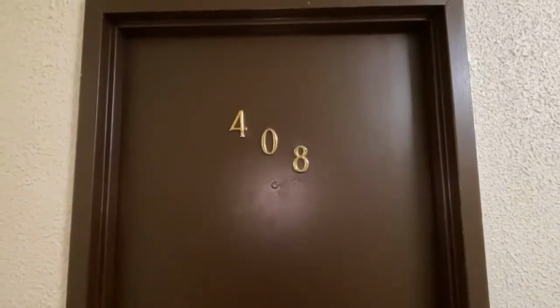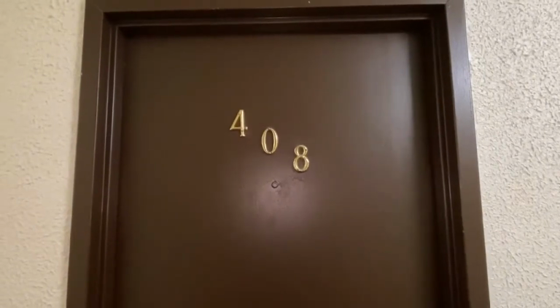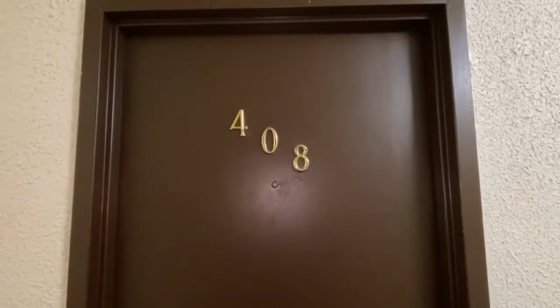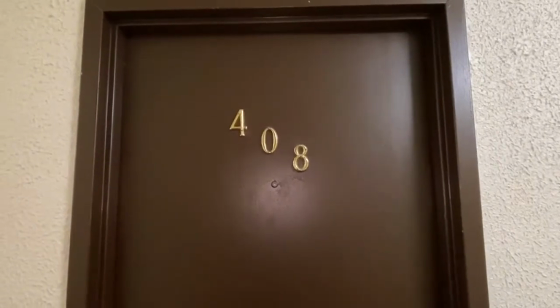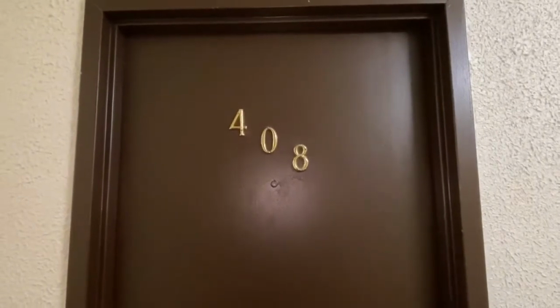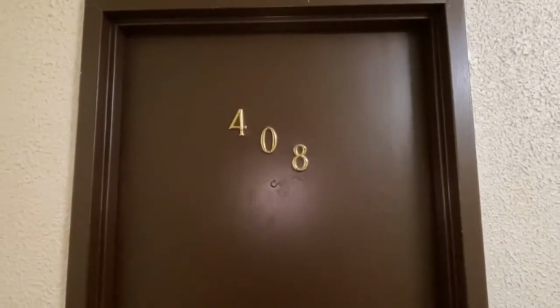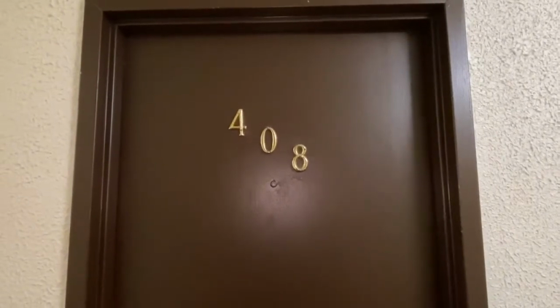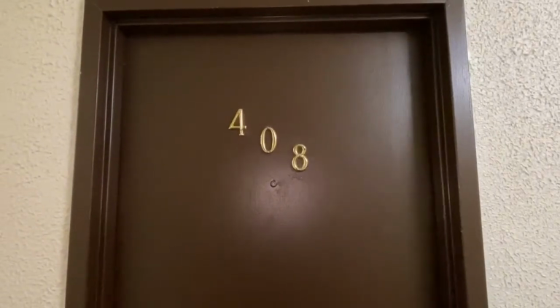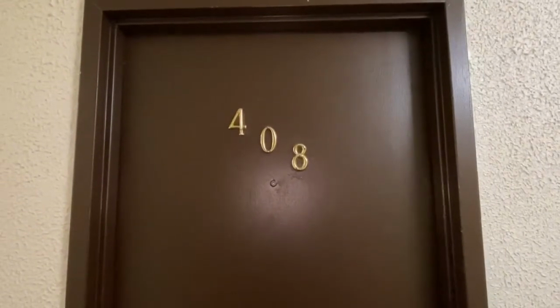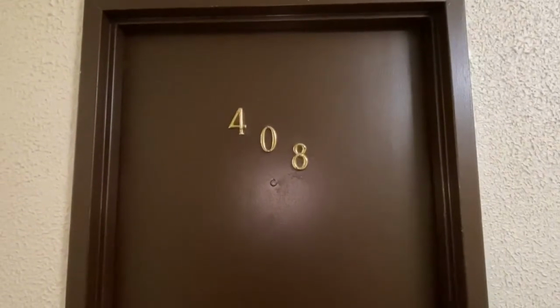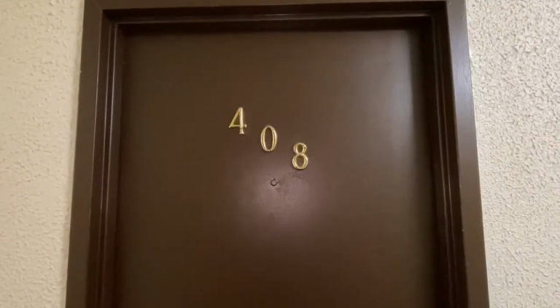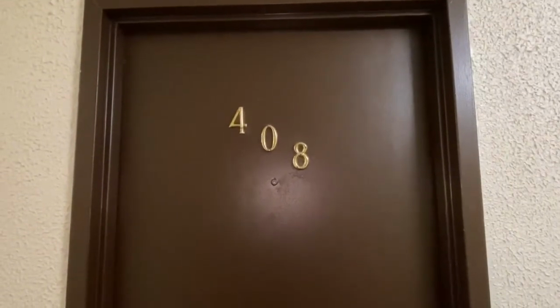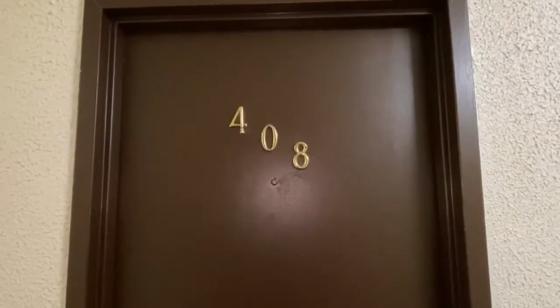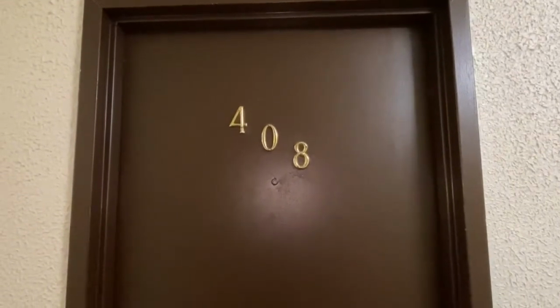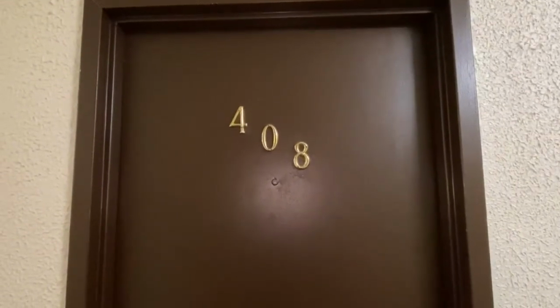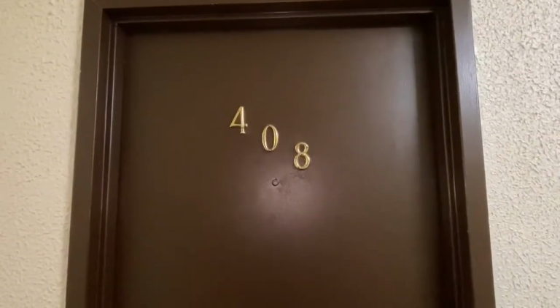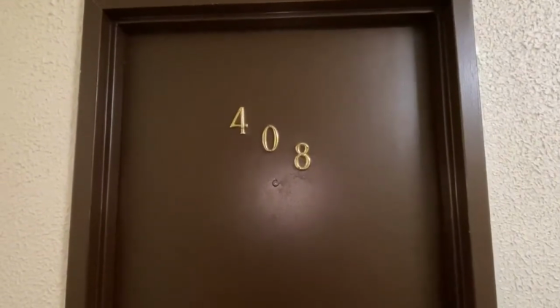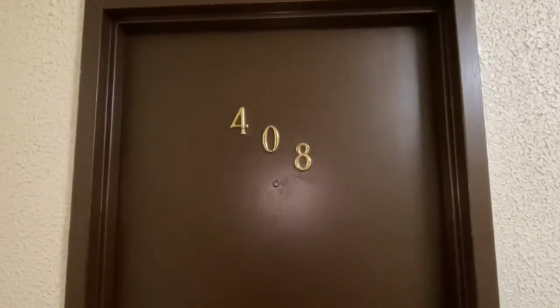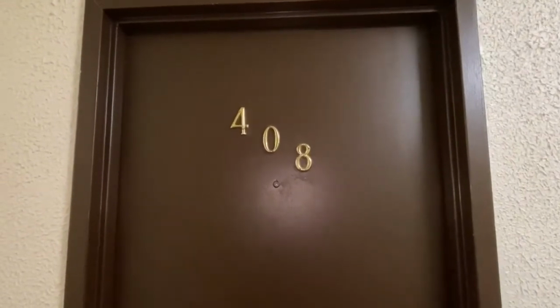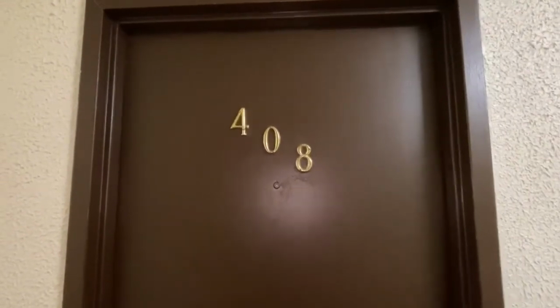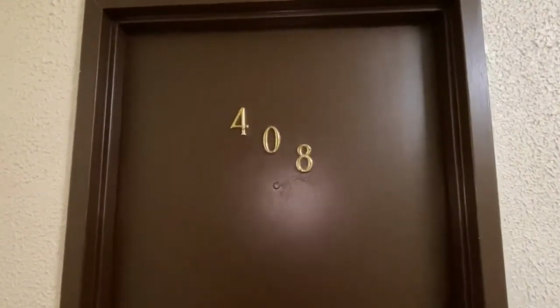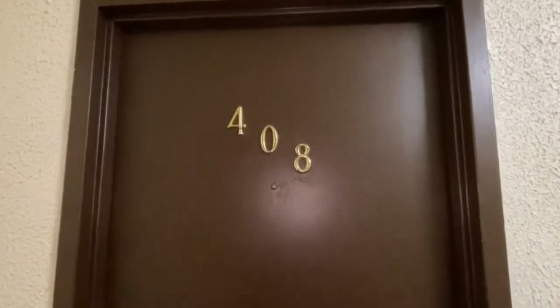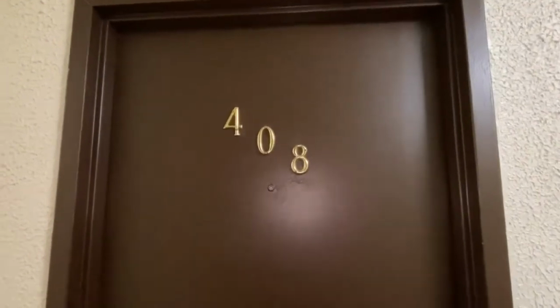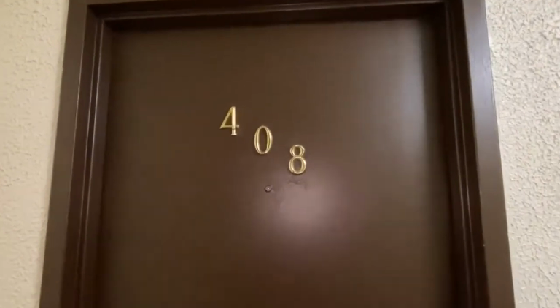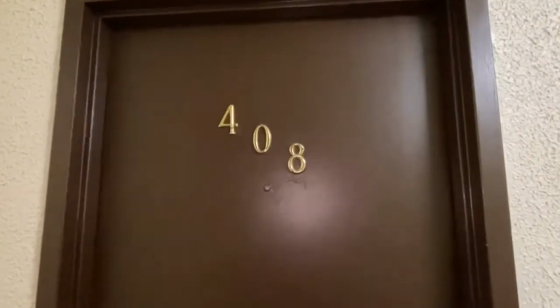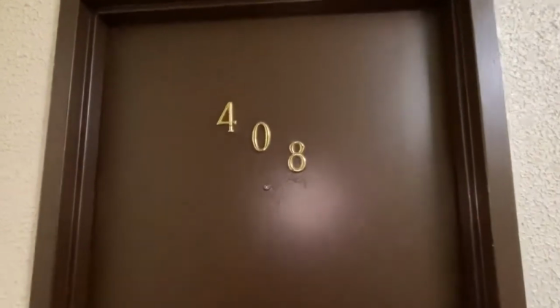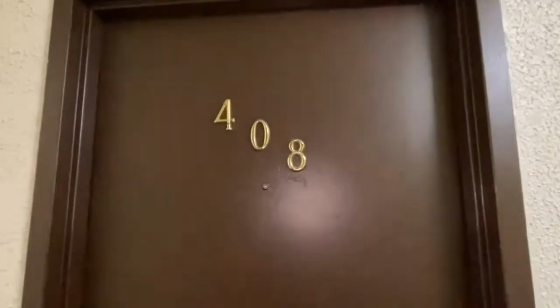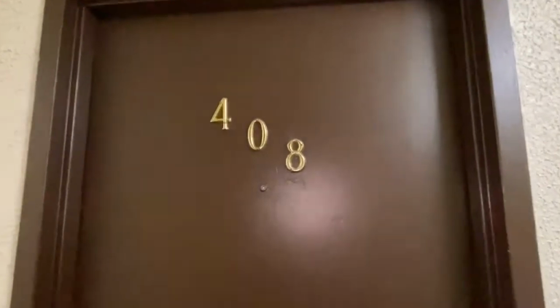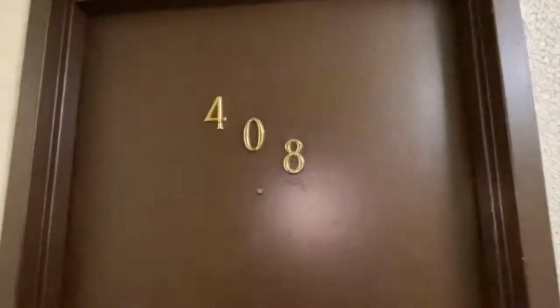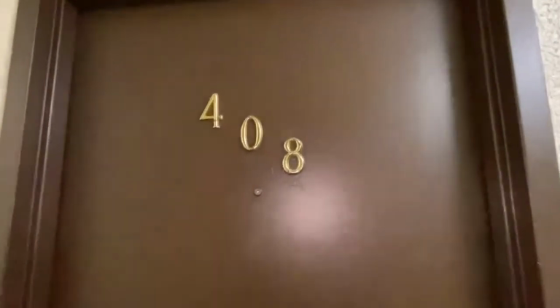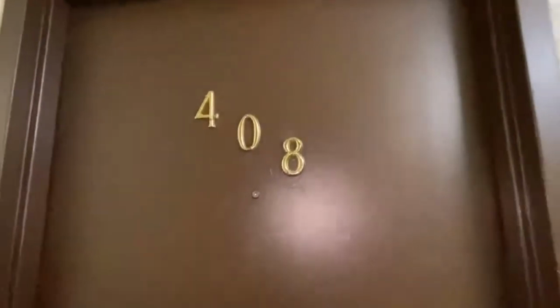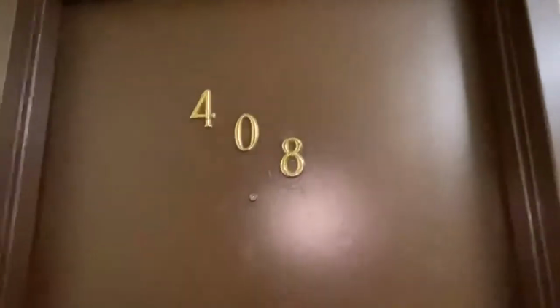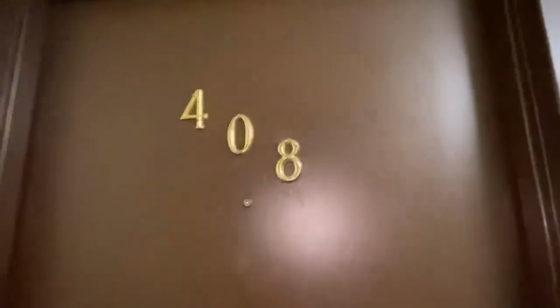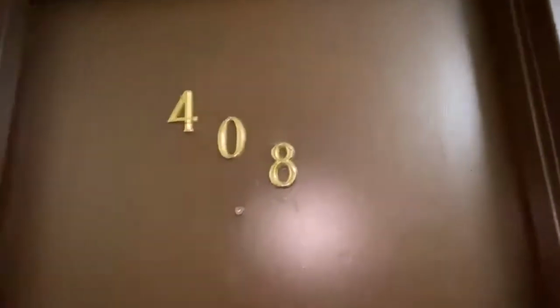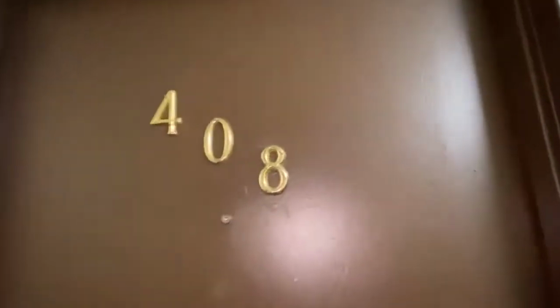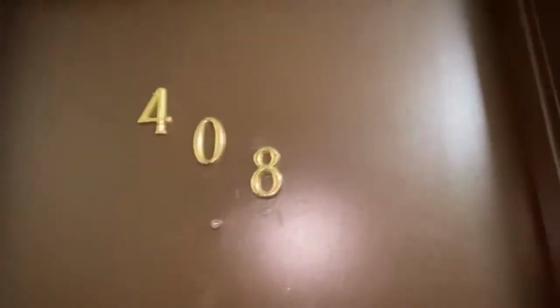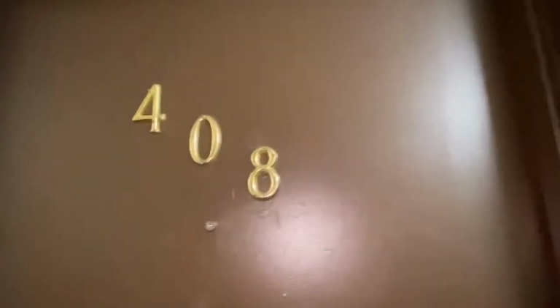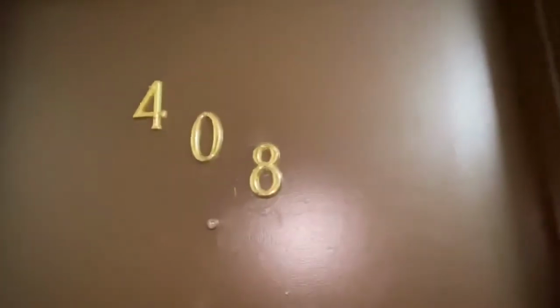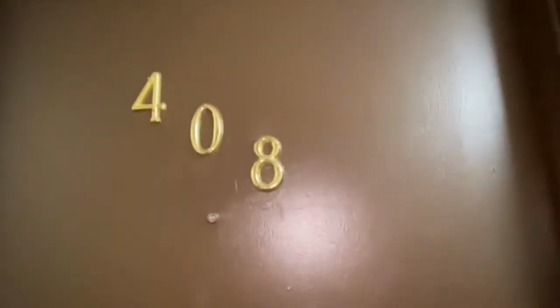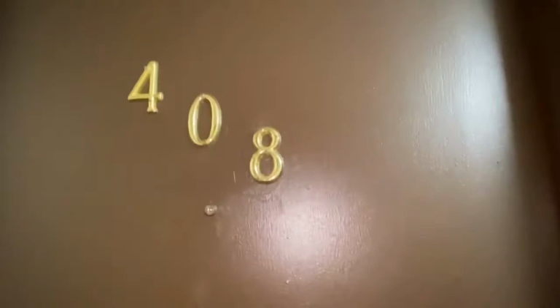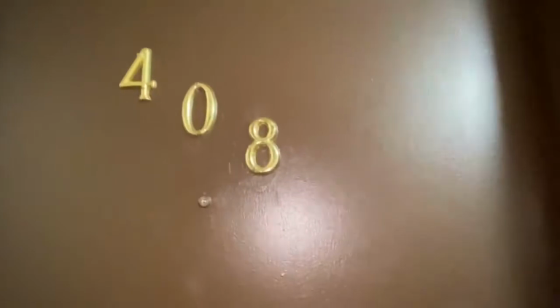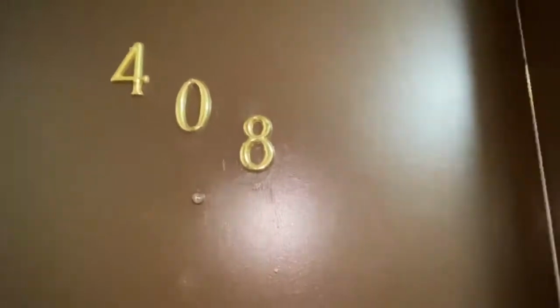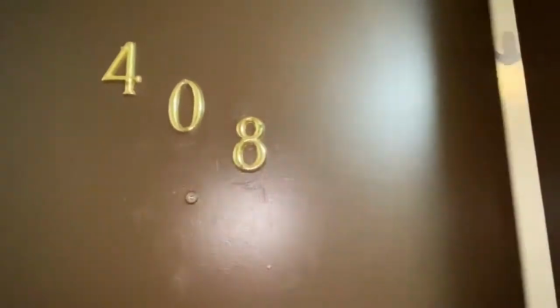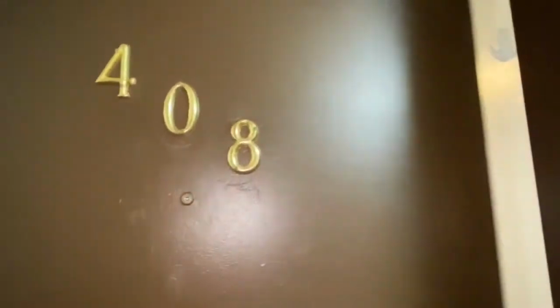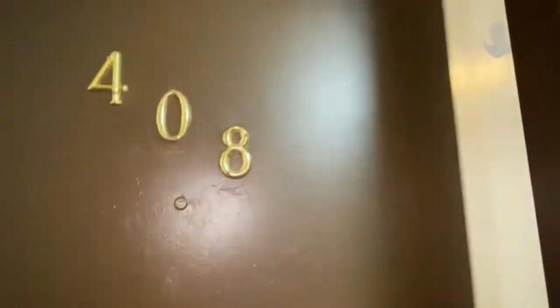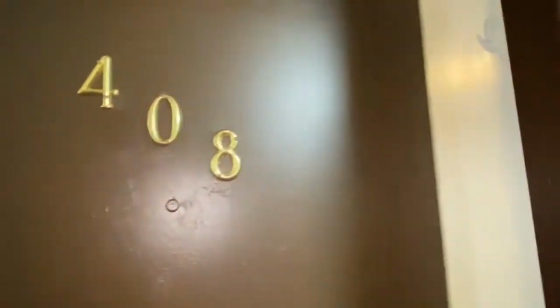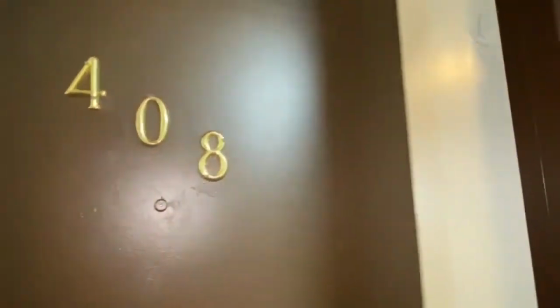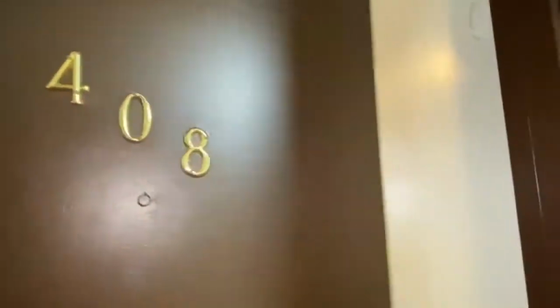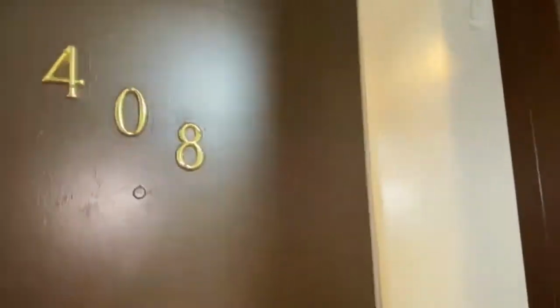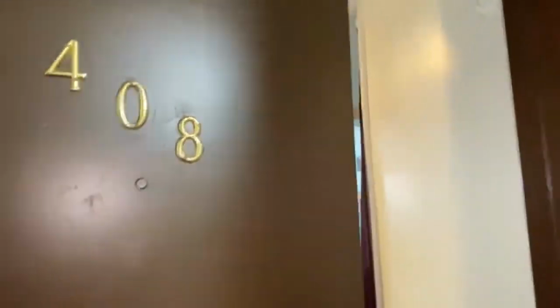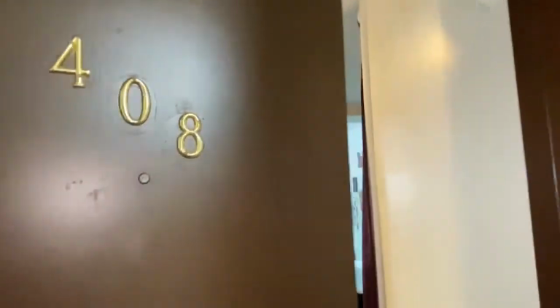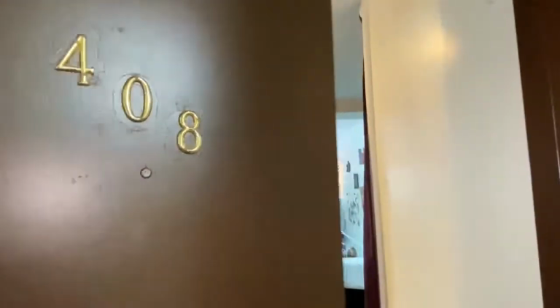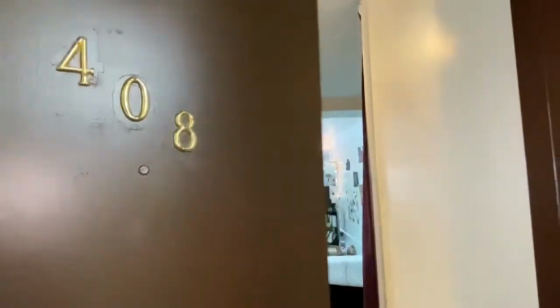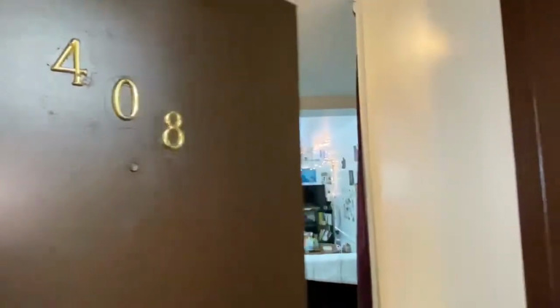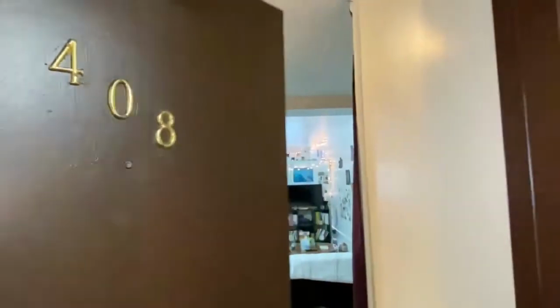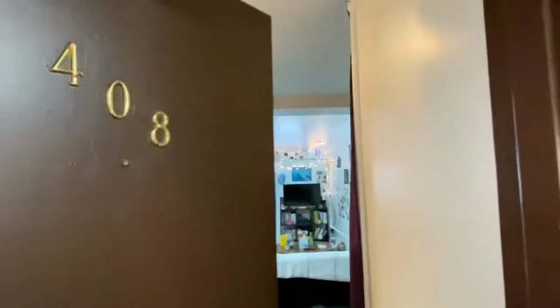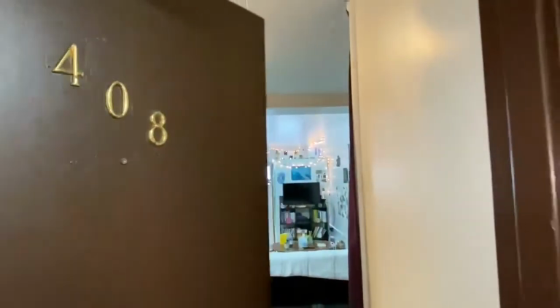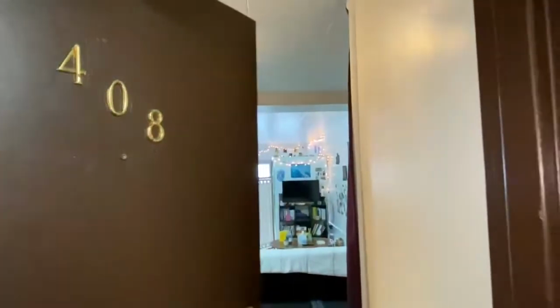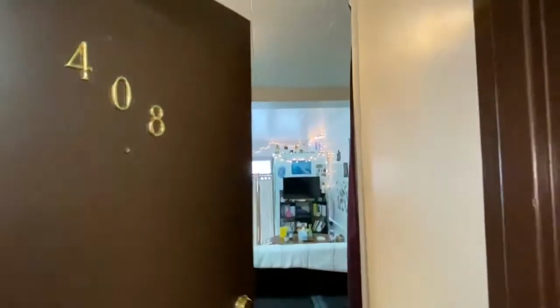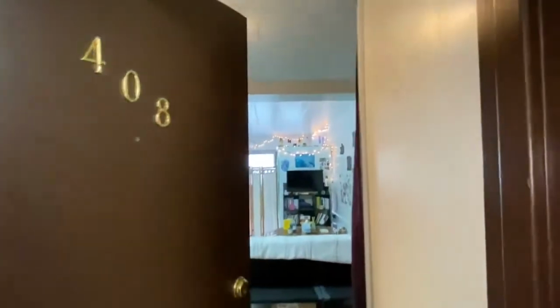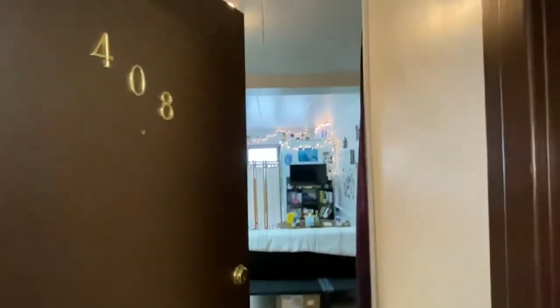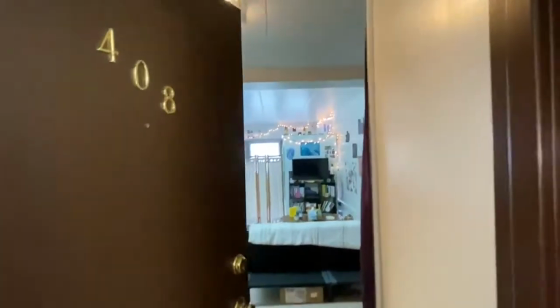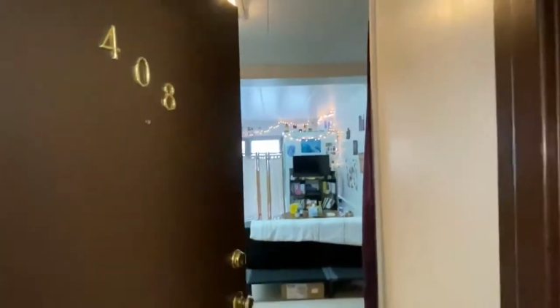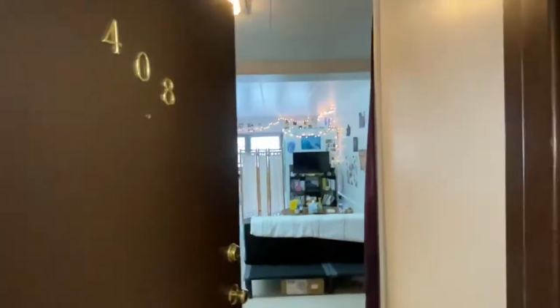140 West Gorm Street, unit 408. Jumbo studio apartment.